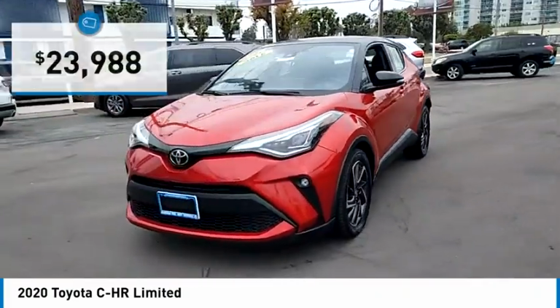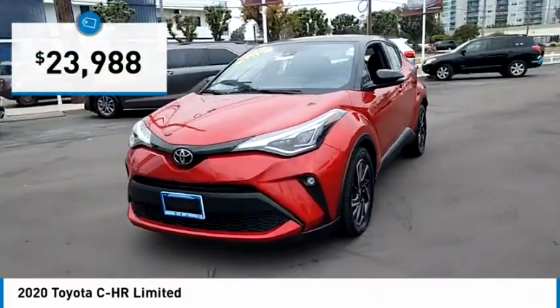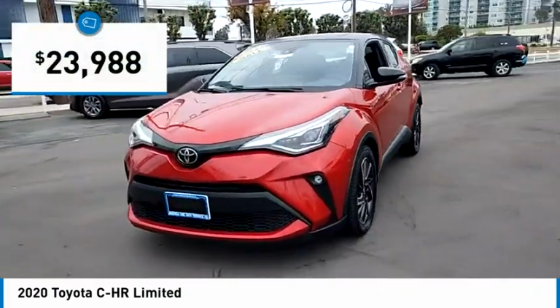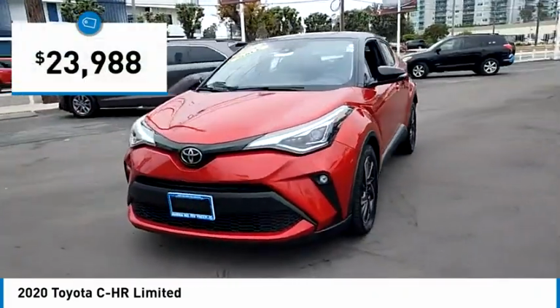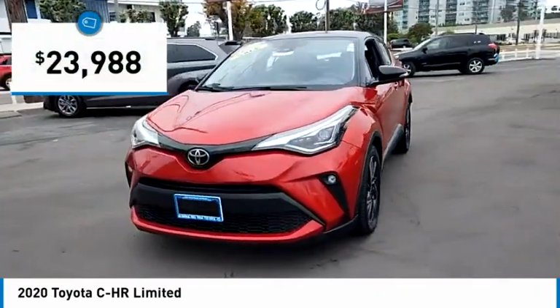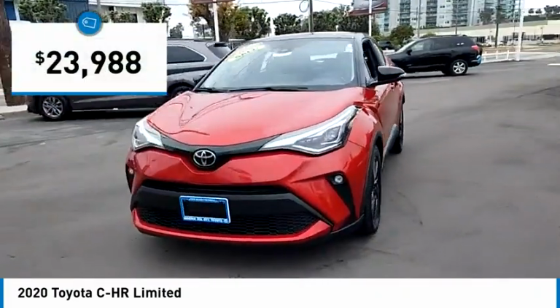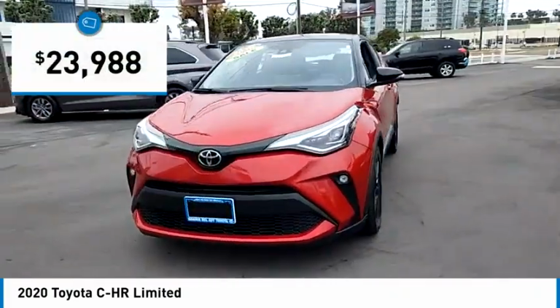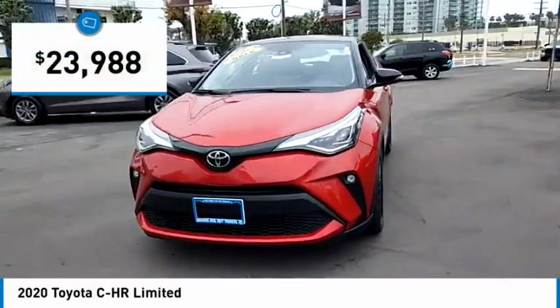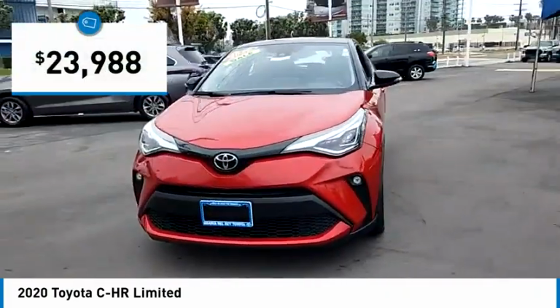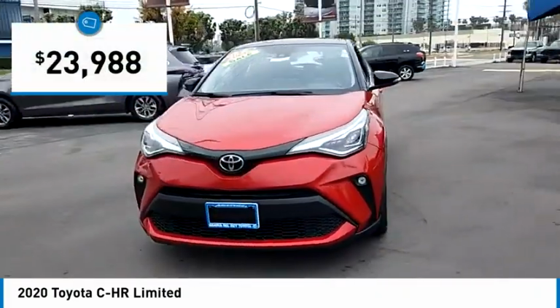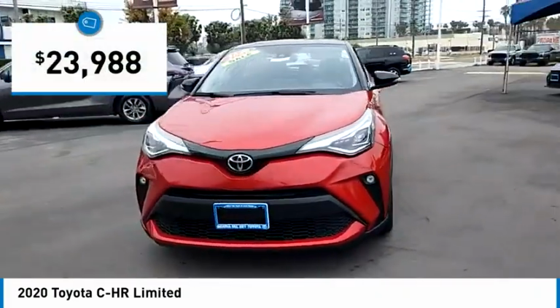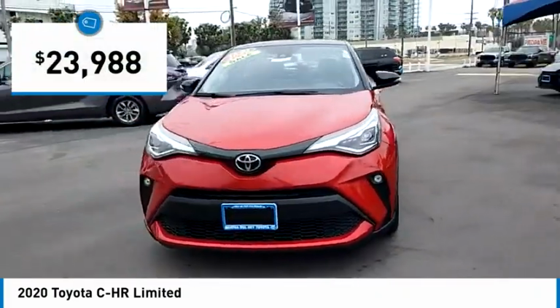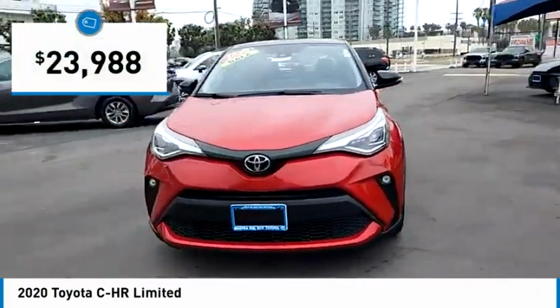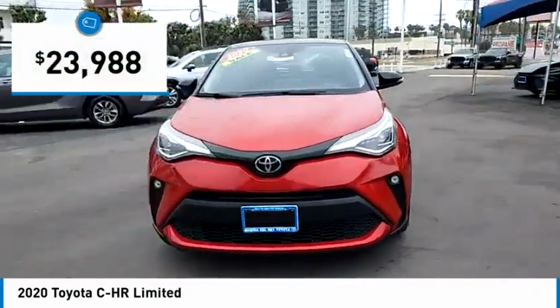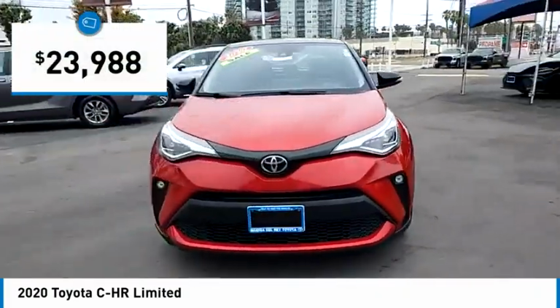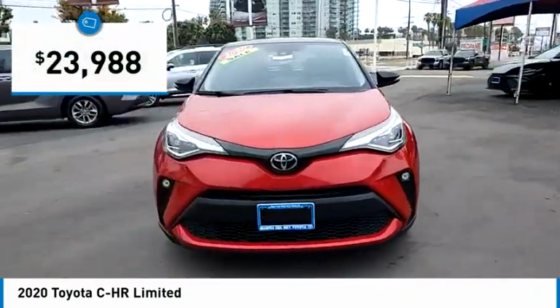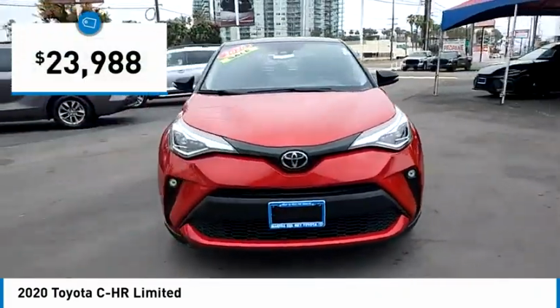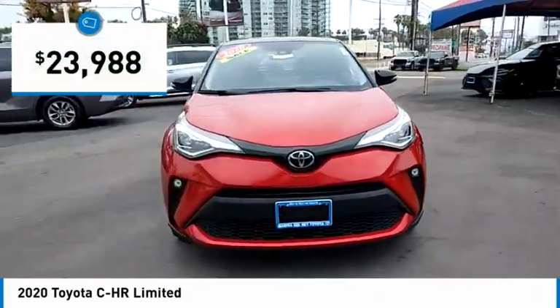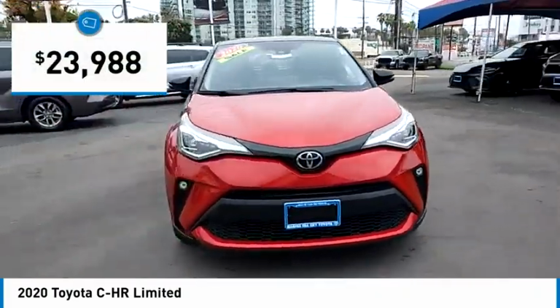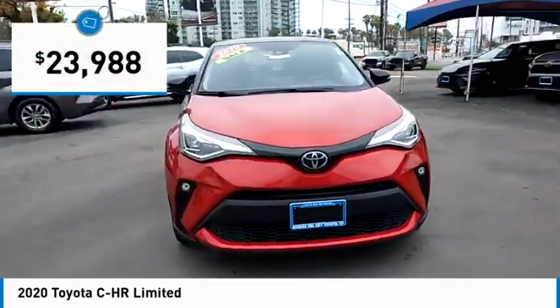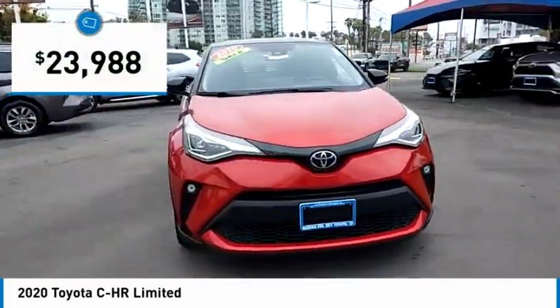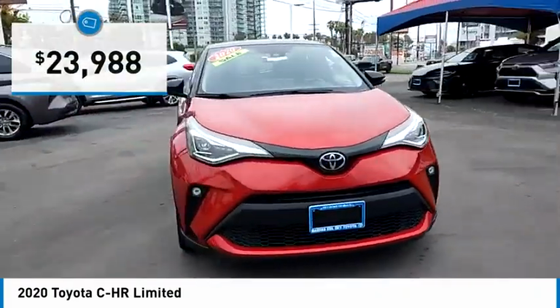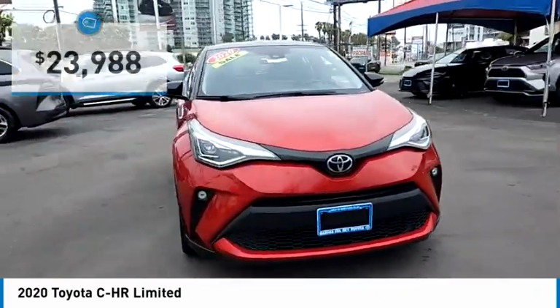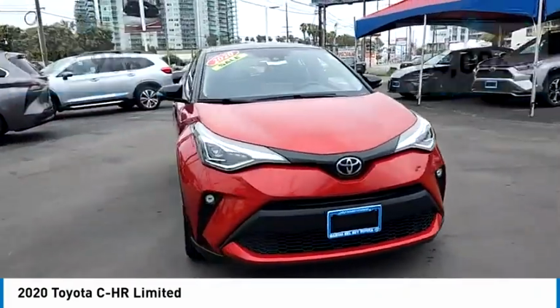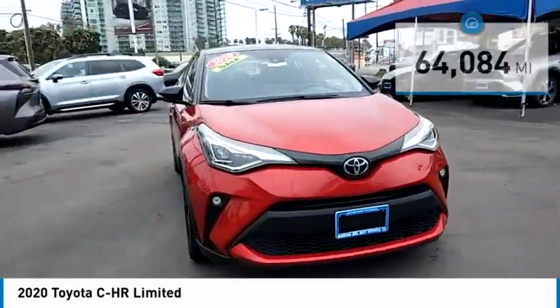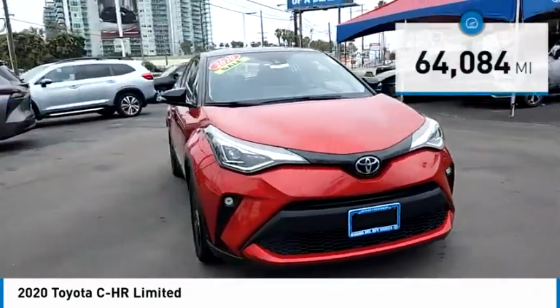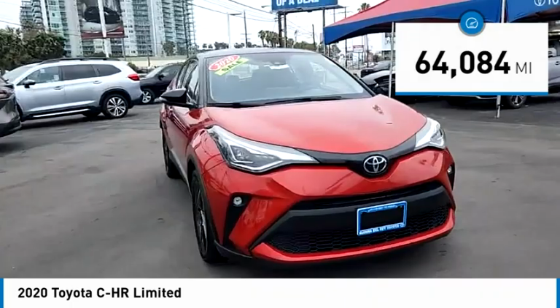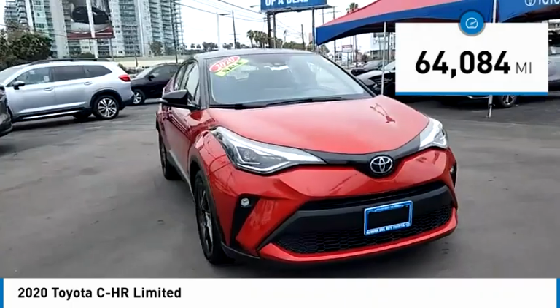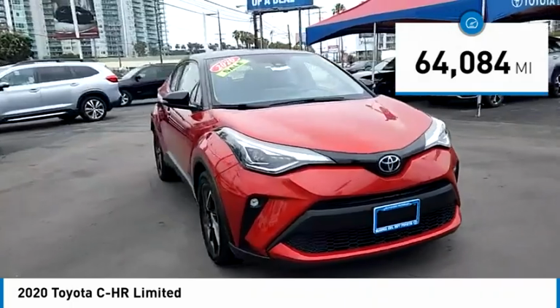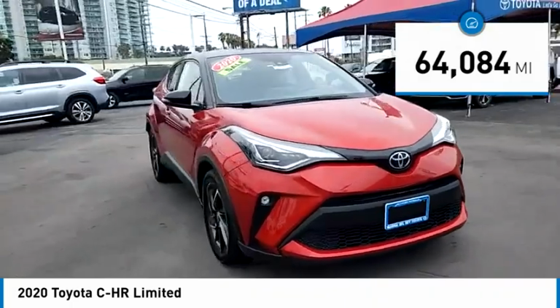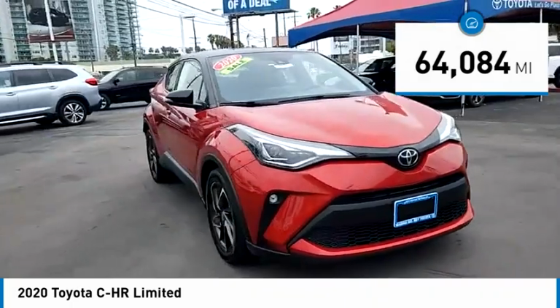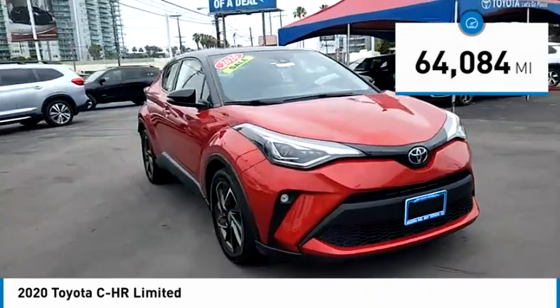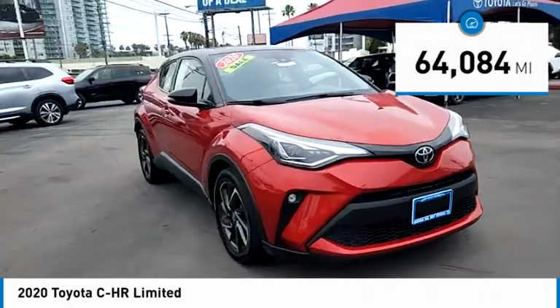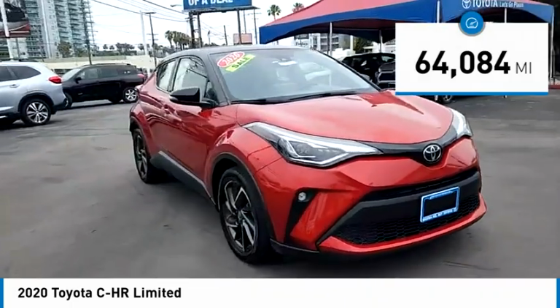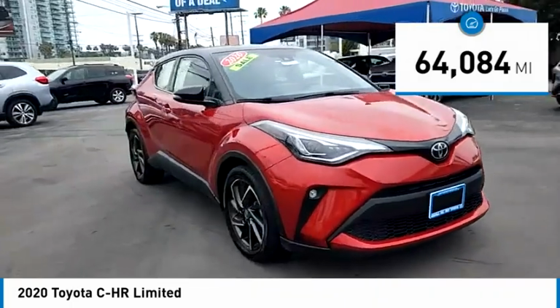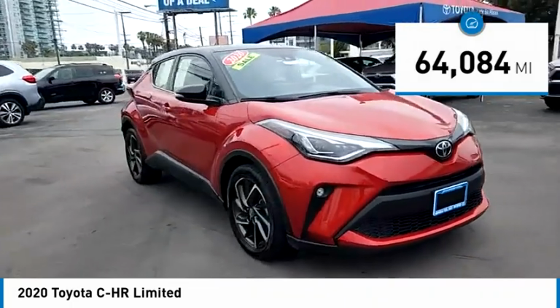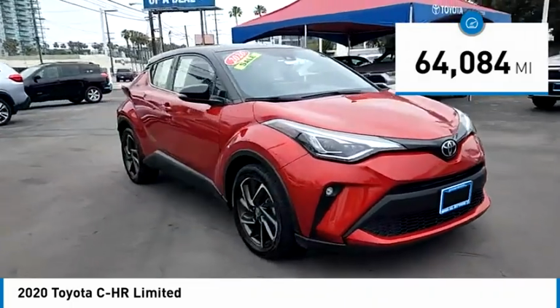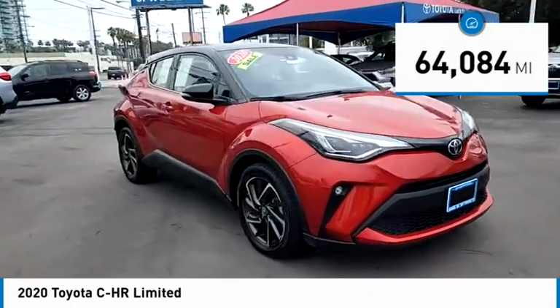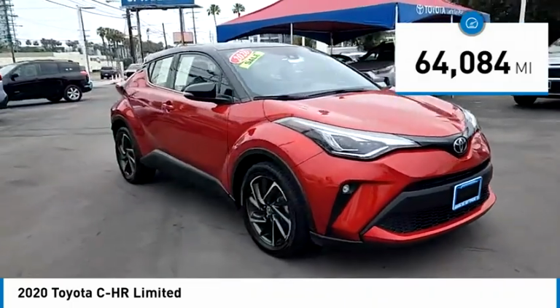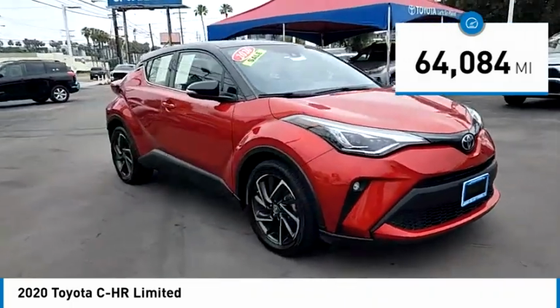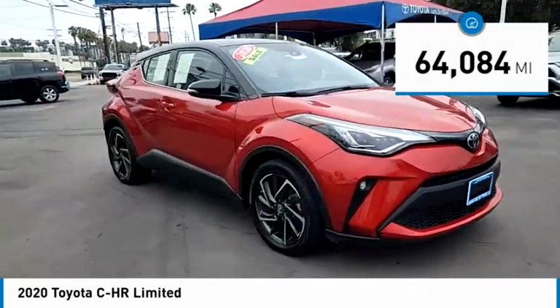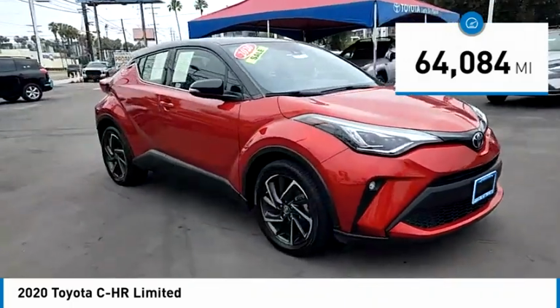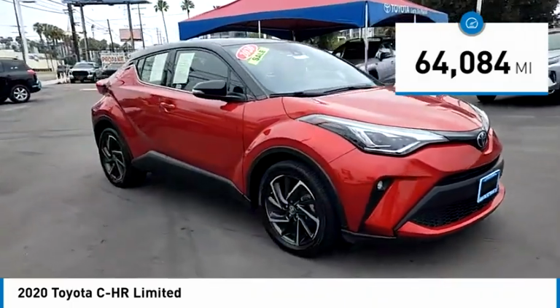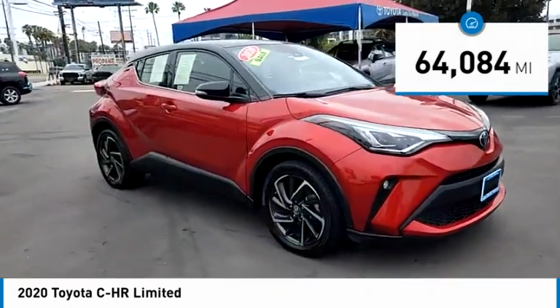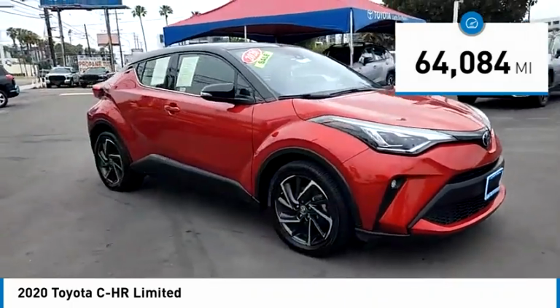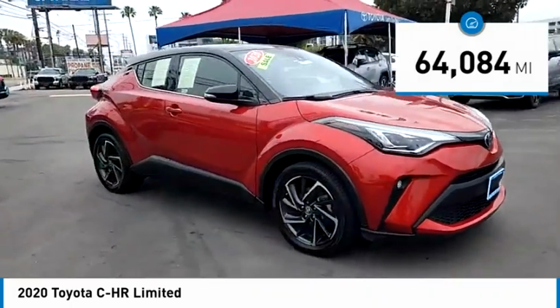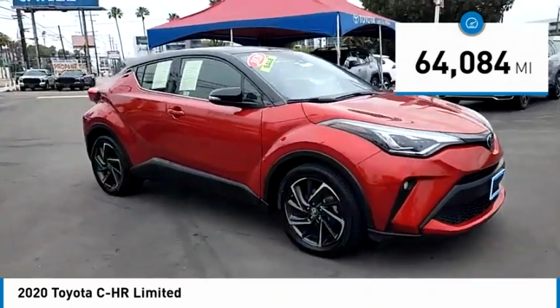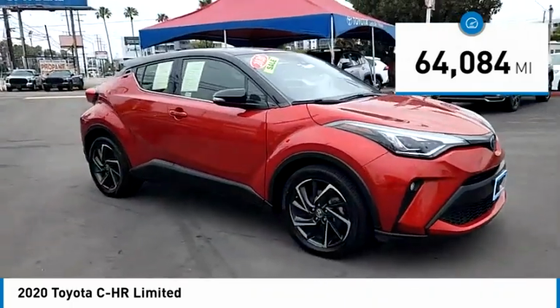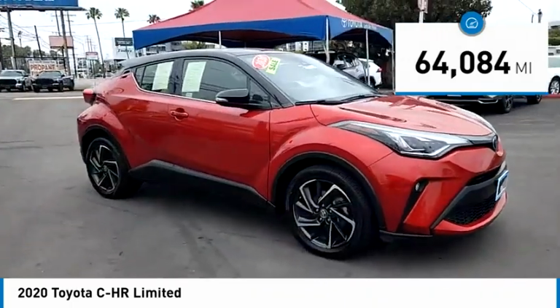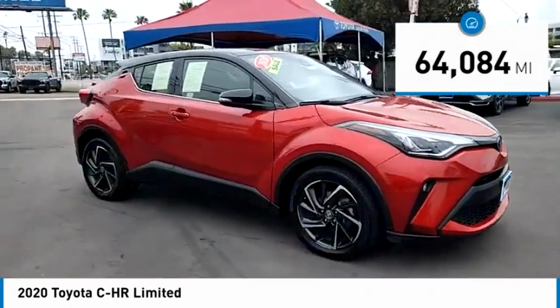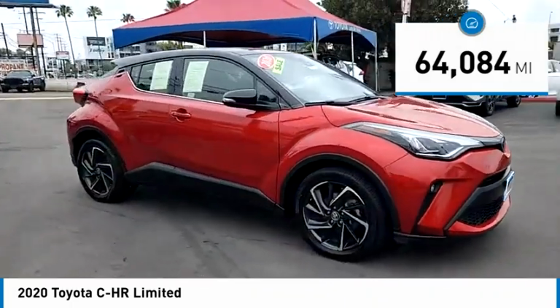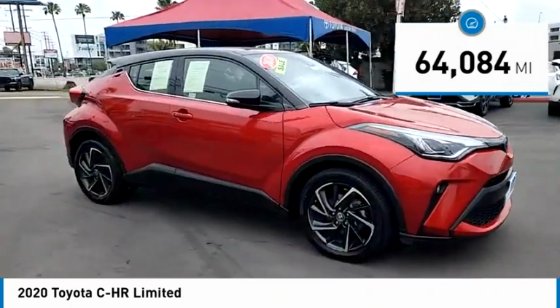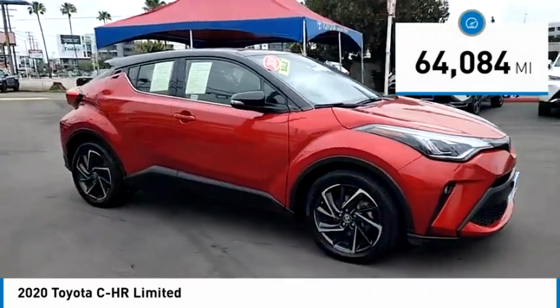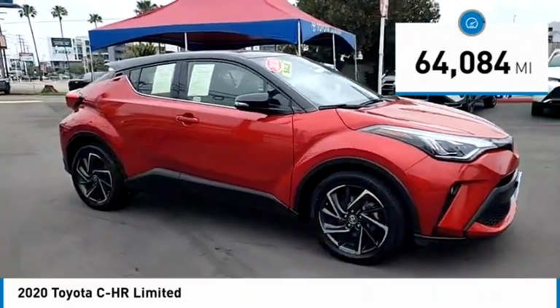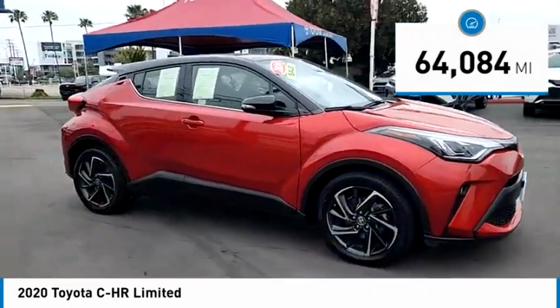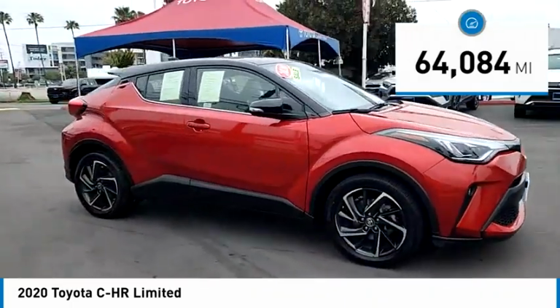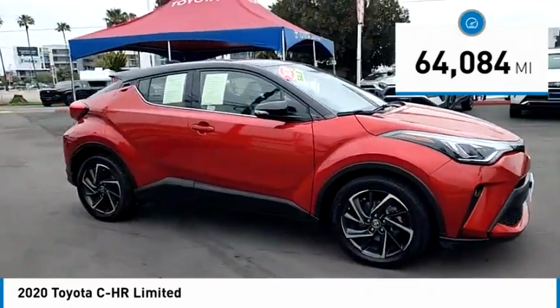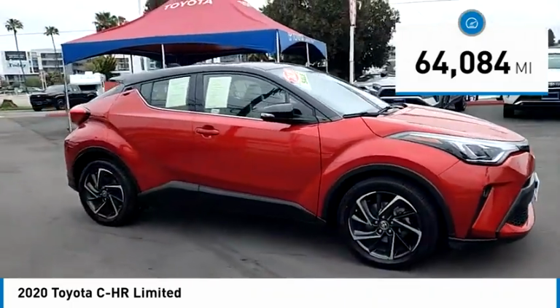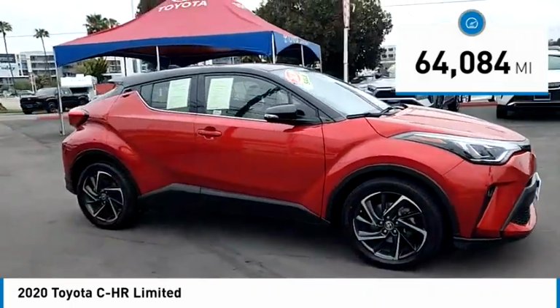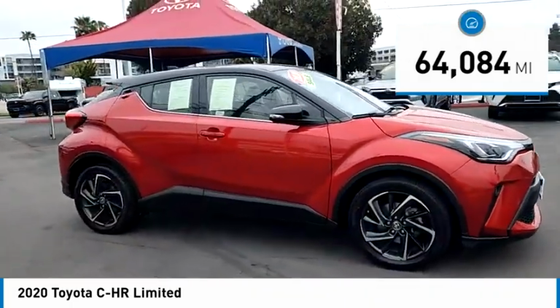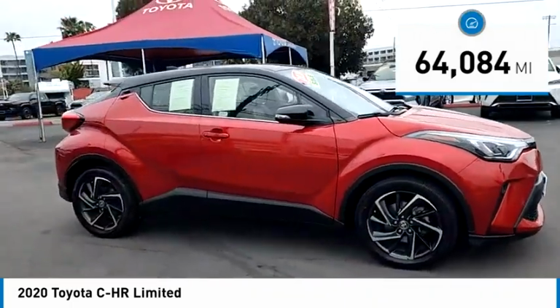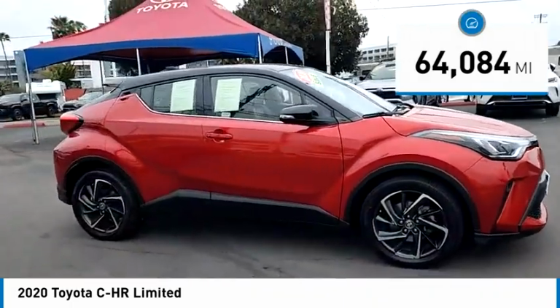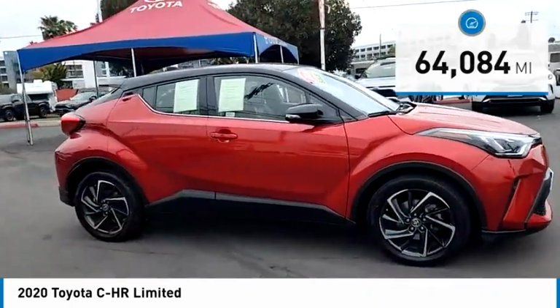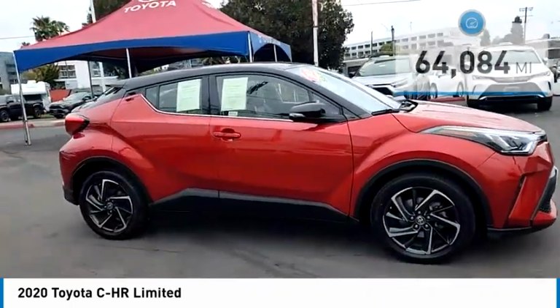It is priced below $25,000 and has less than 65,000 miles. Come take a test drive today.